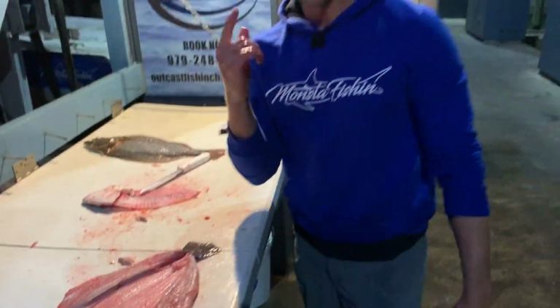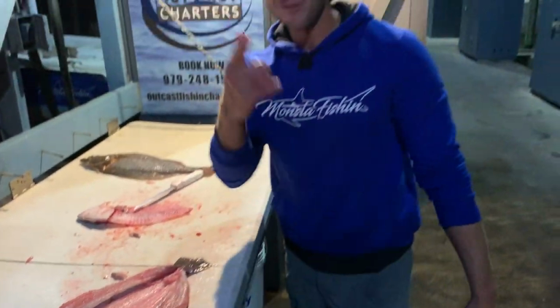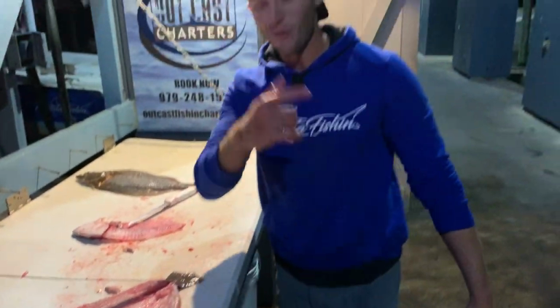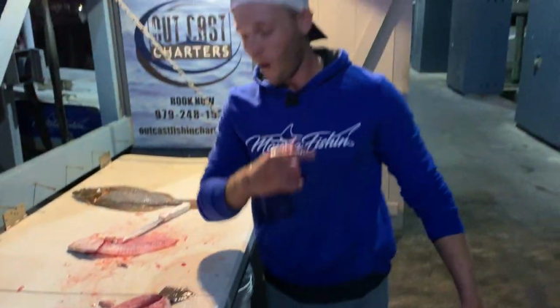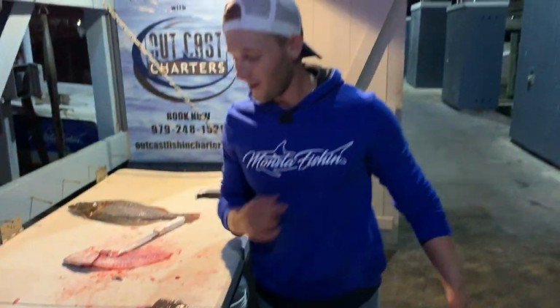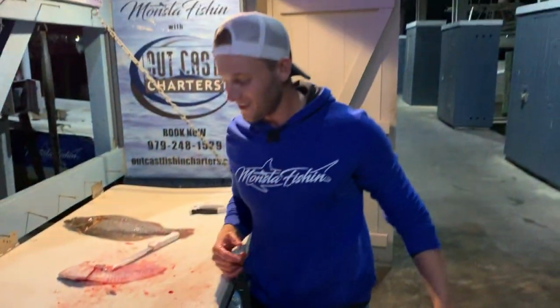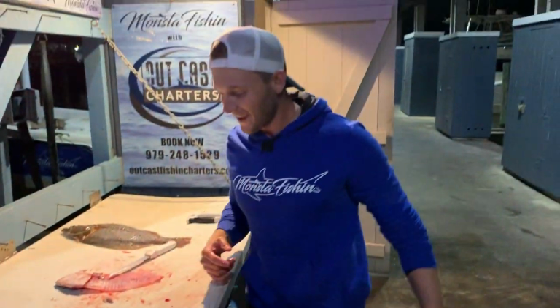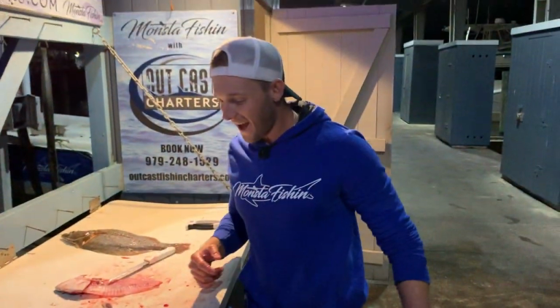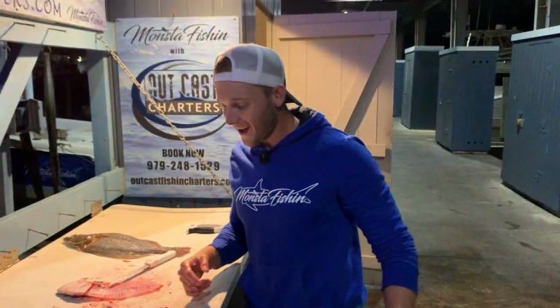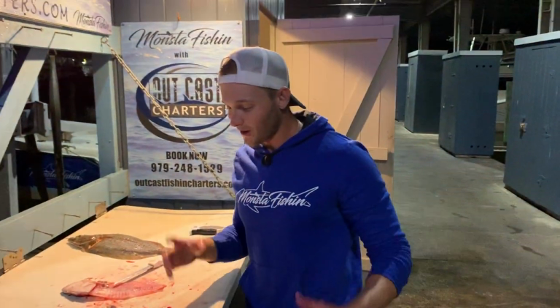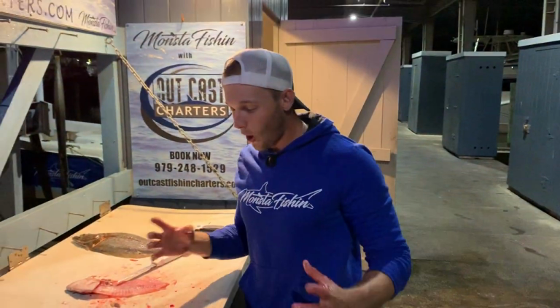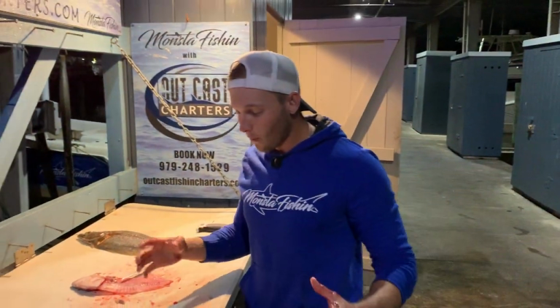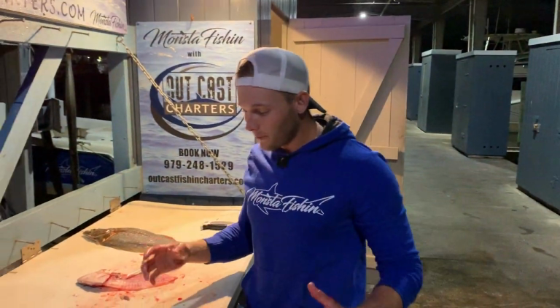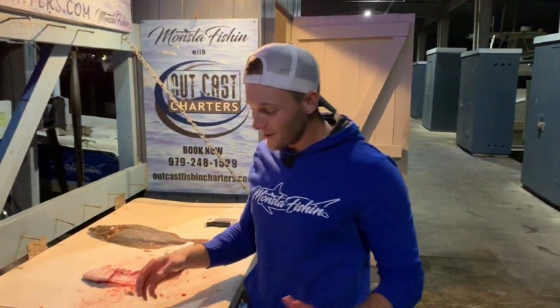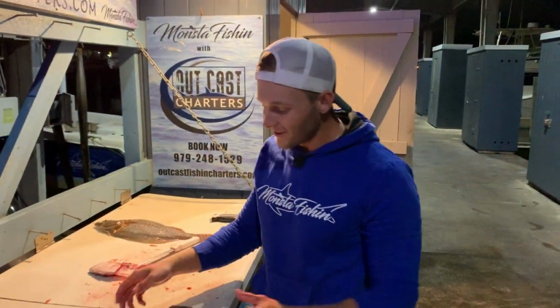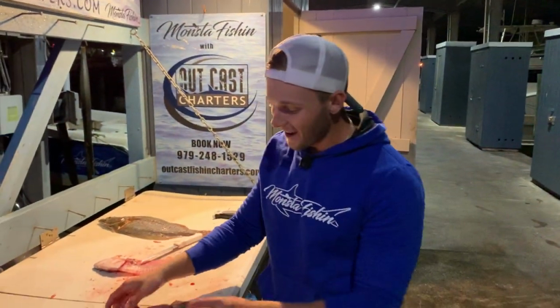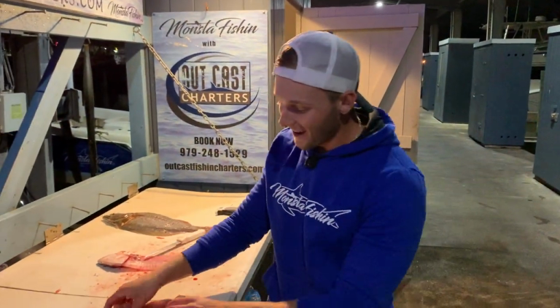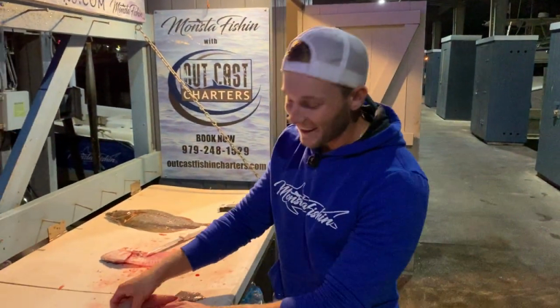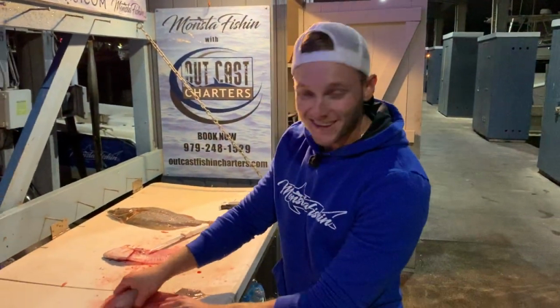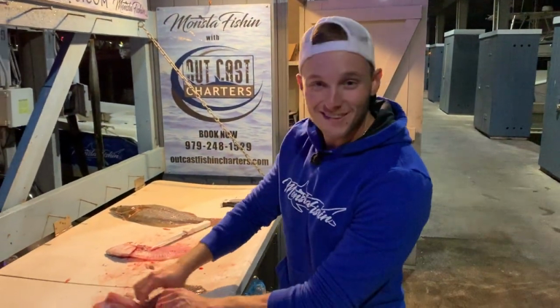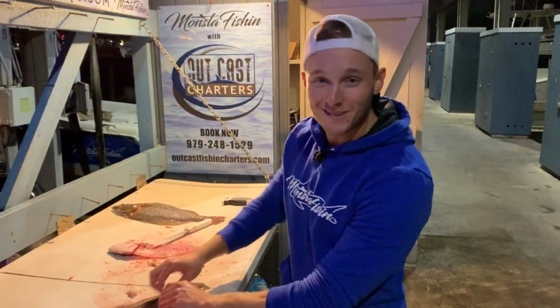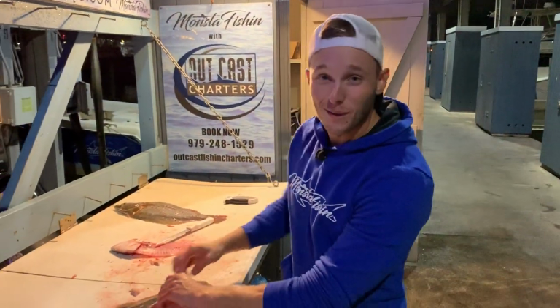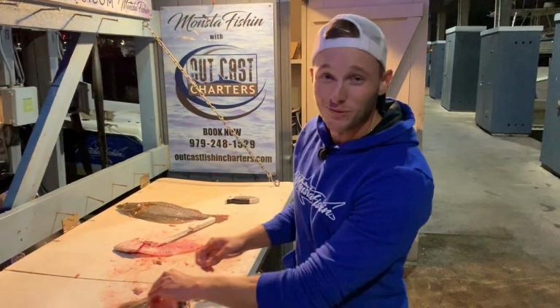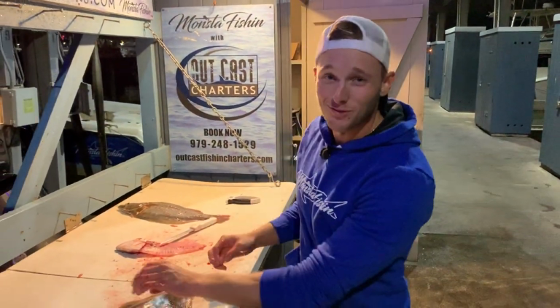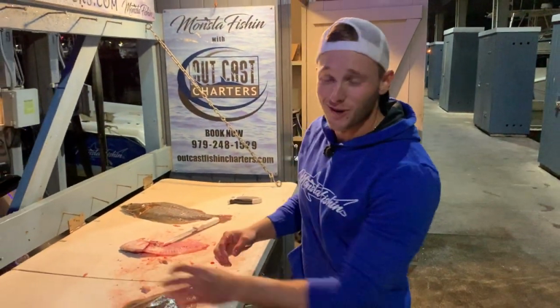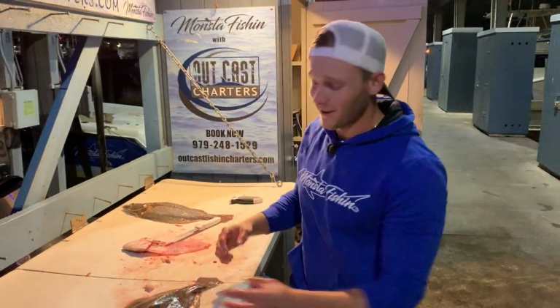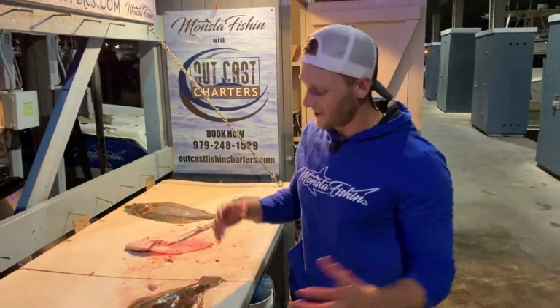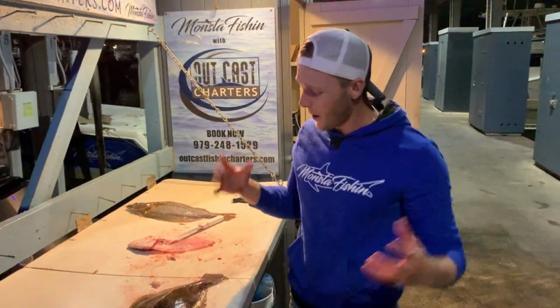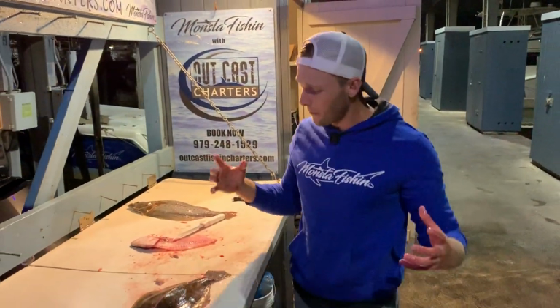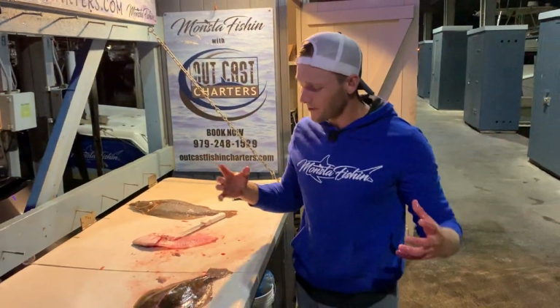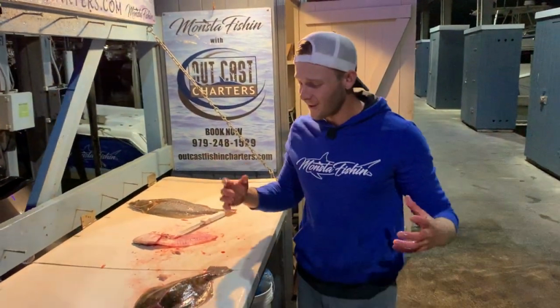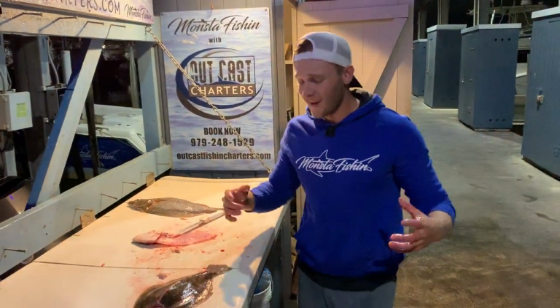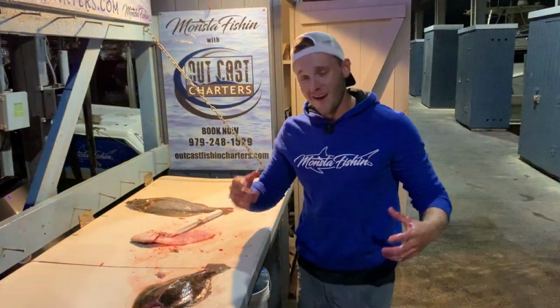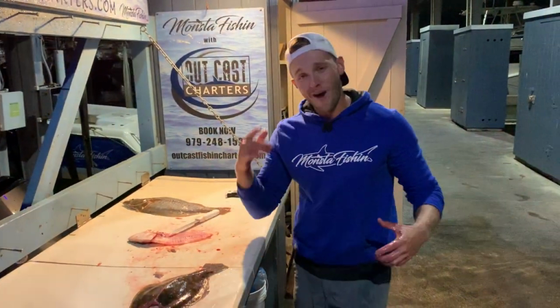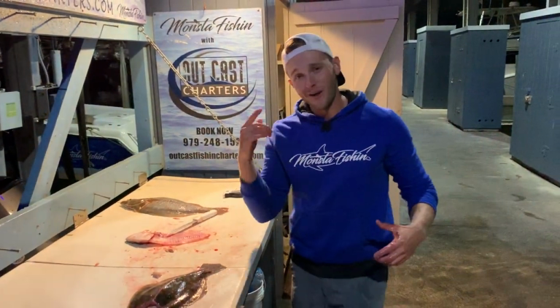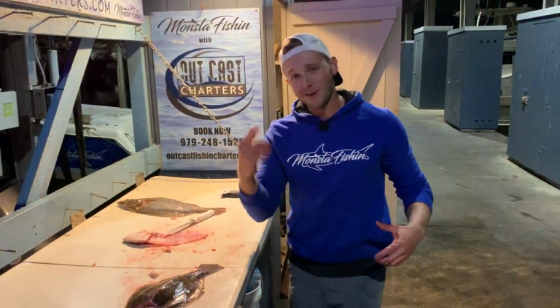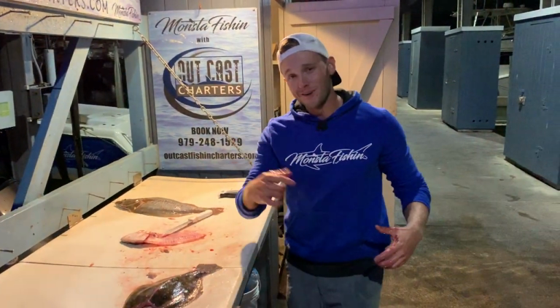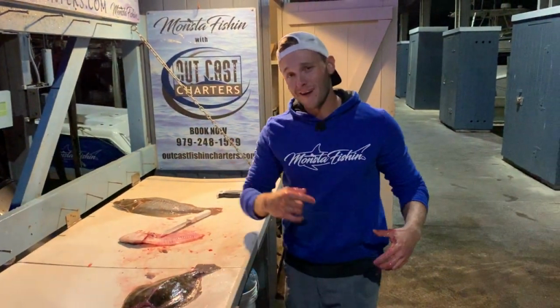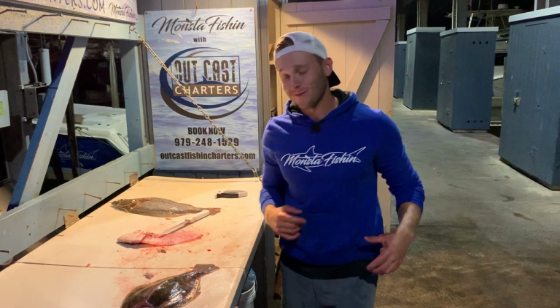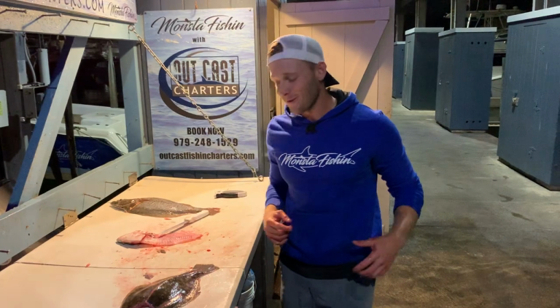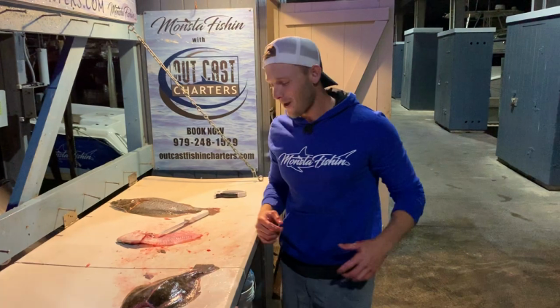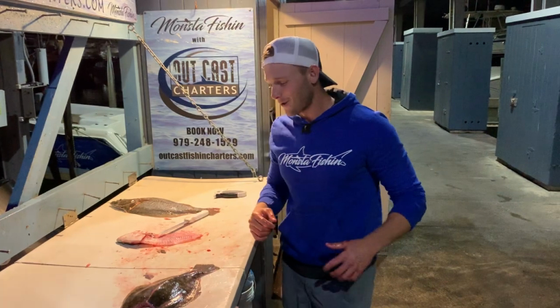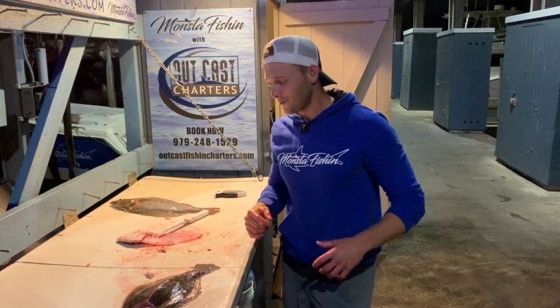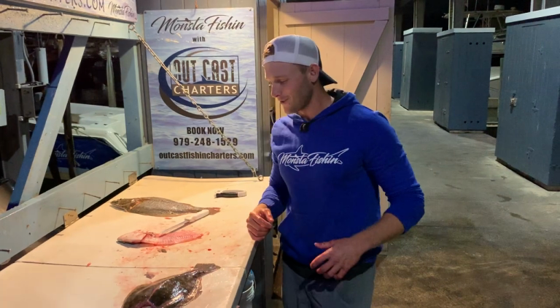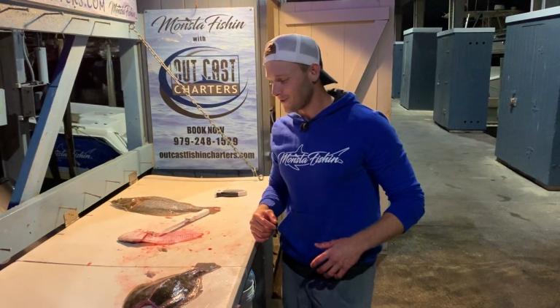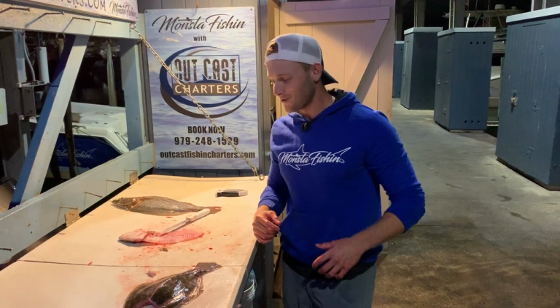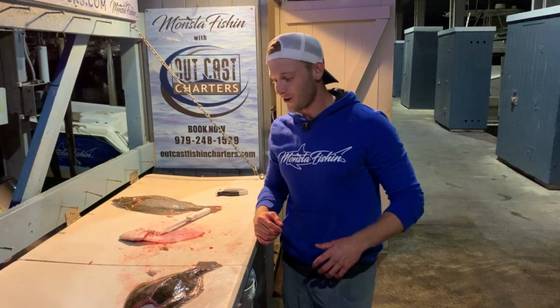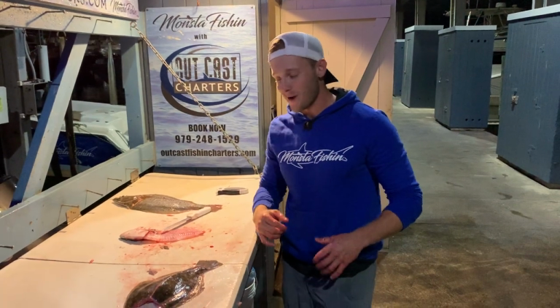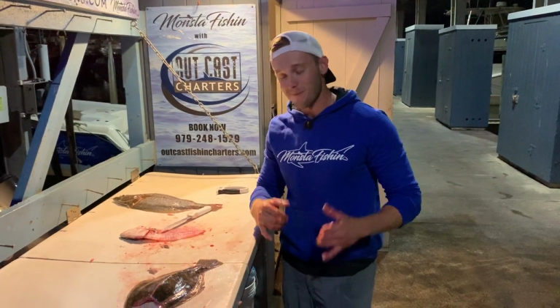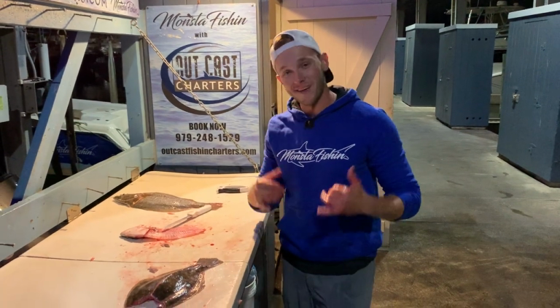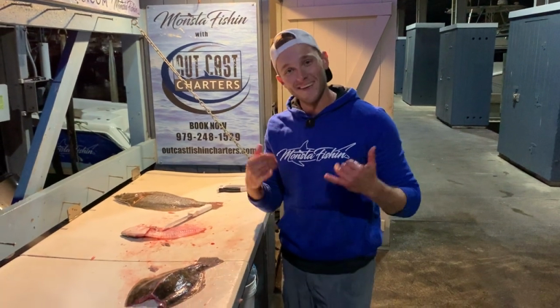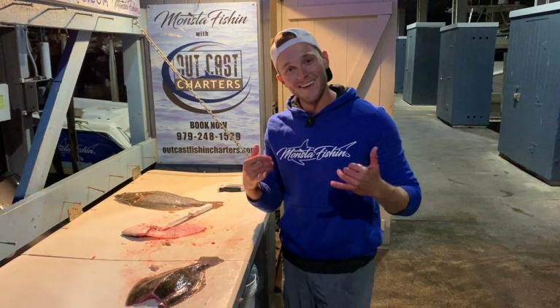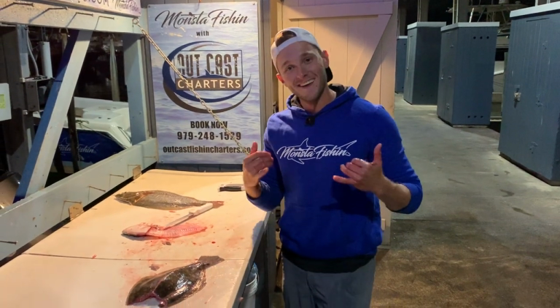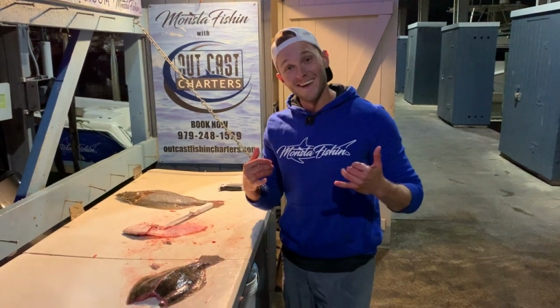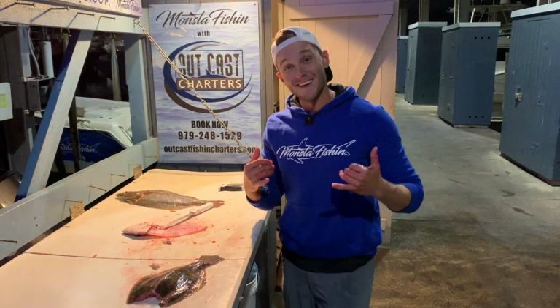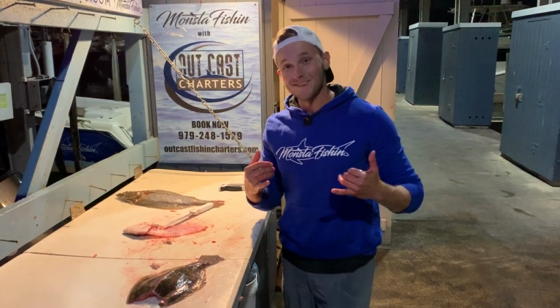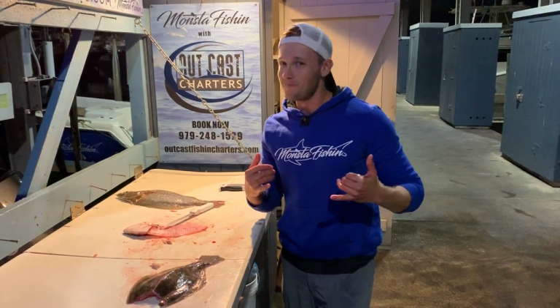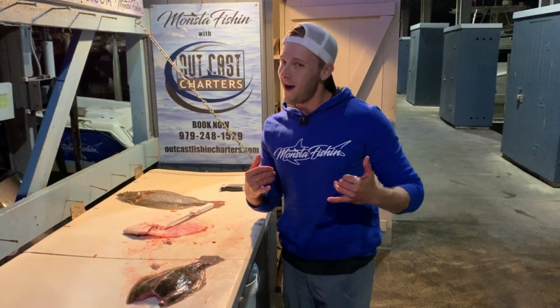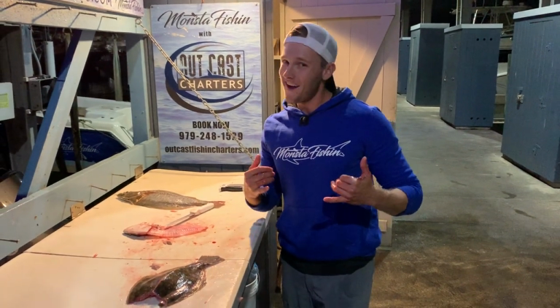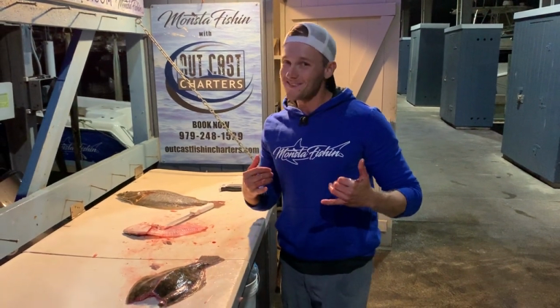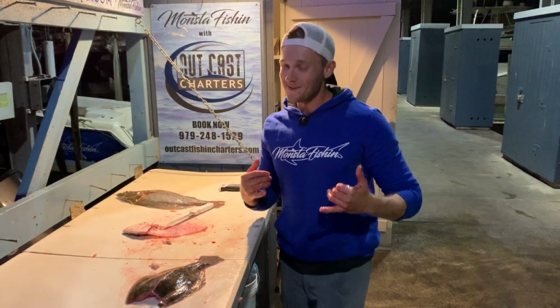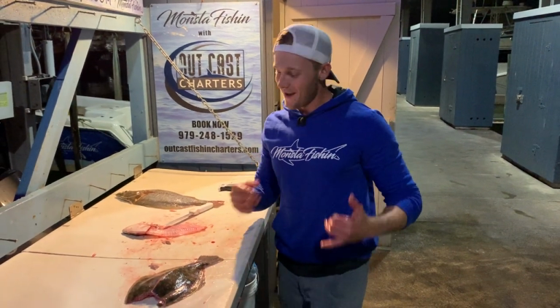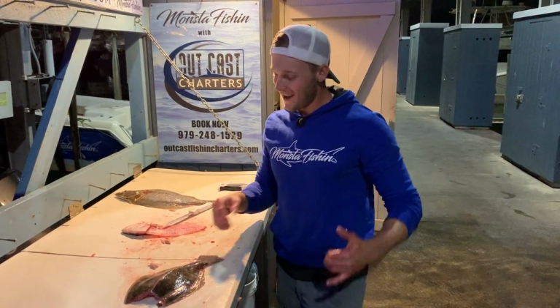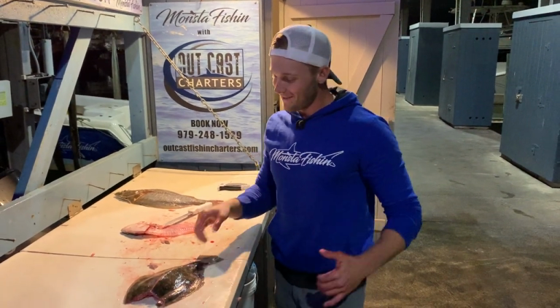Thanks for watching guys. Hope these easy tips and tricks help on your next flounder fishing trip. It's a monster baby.